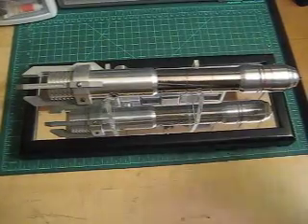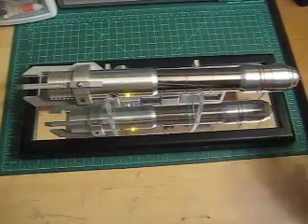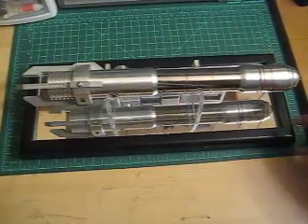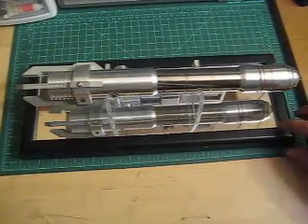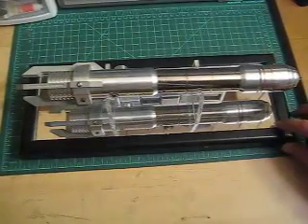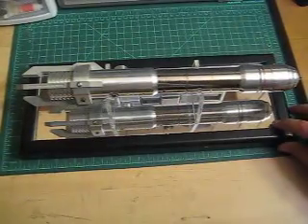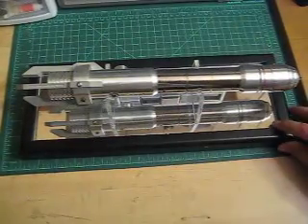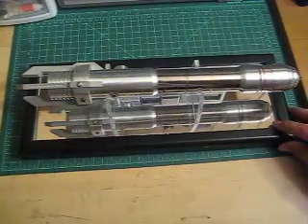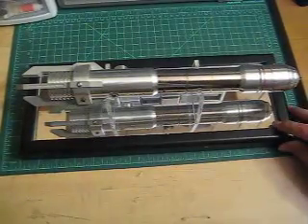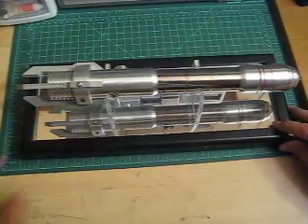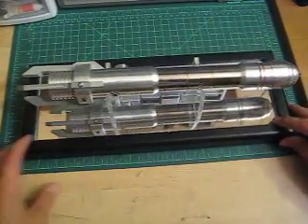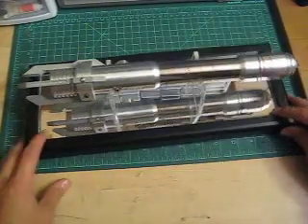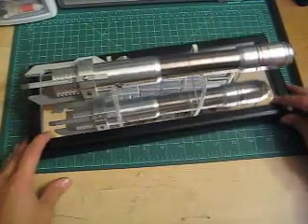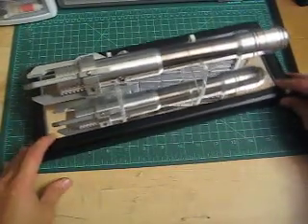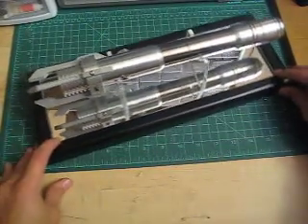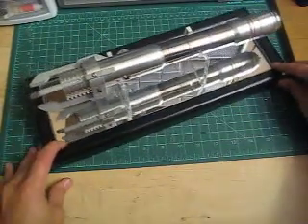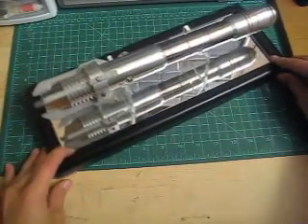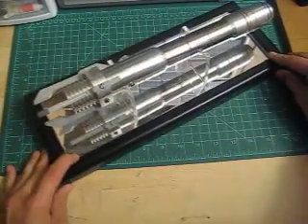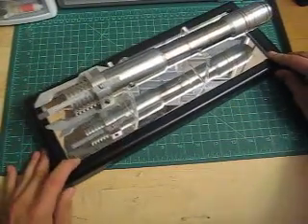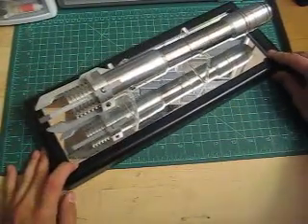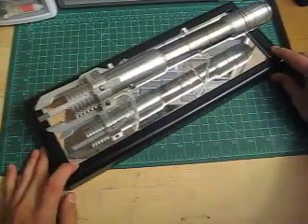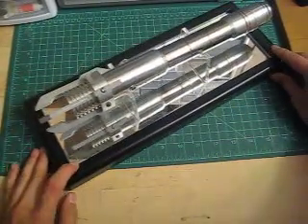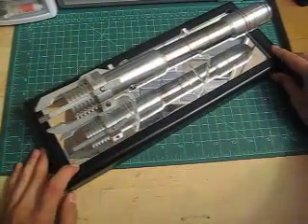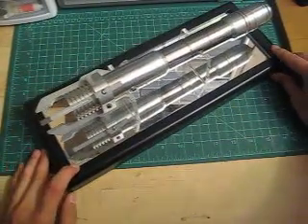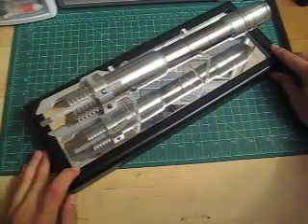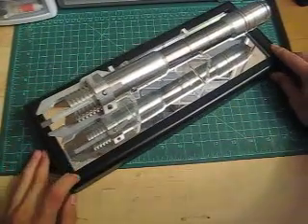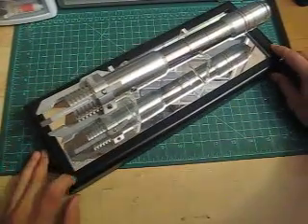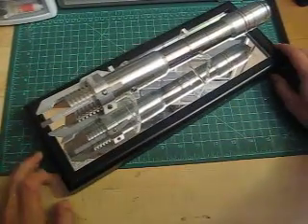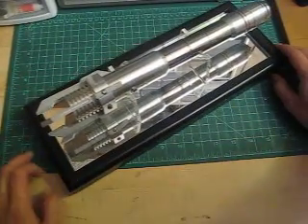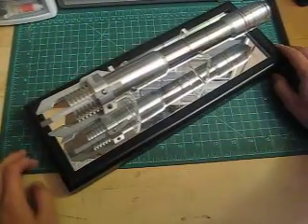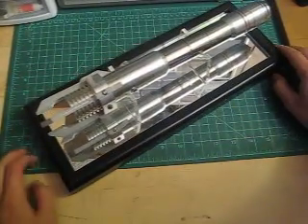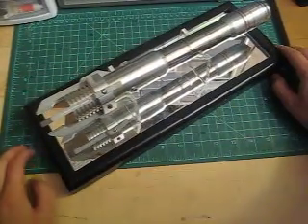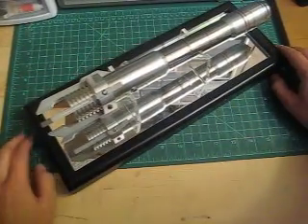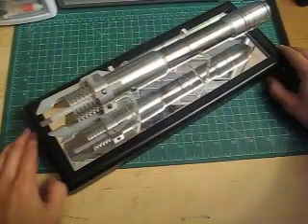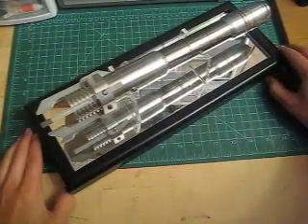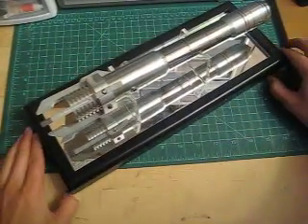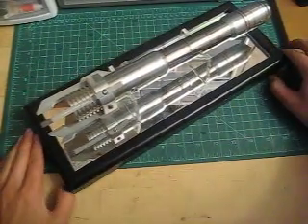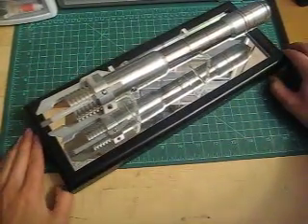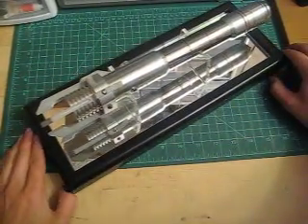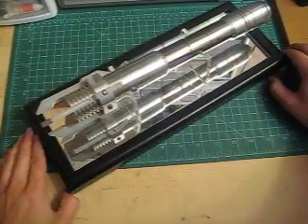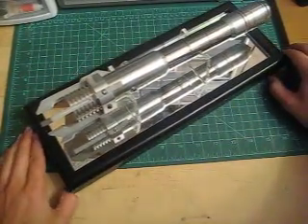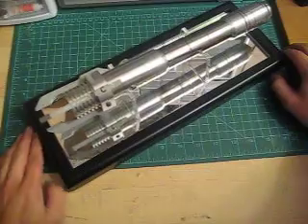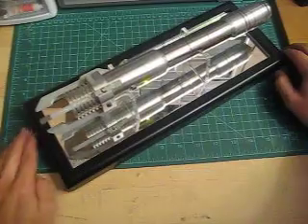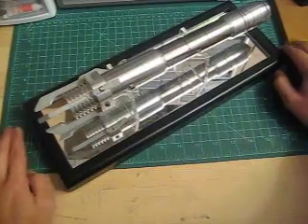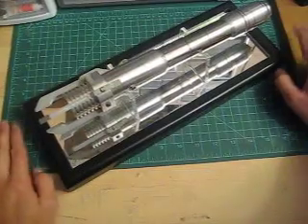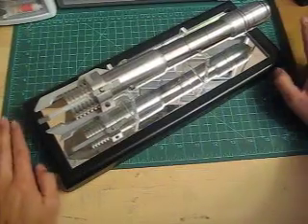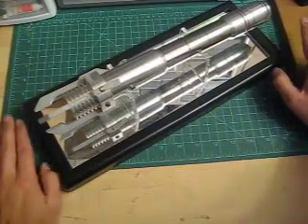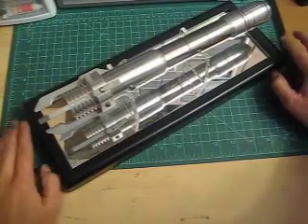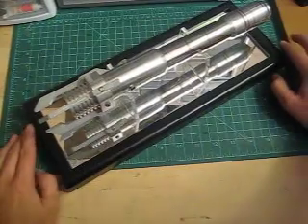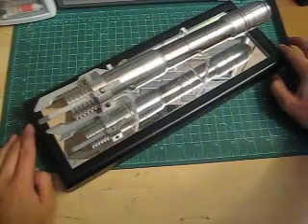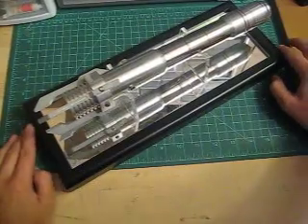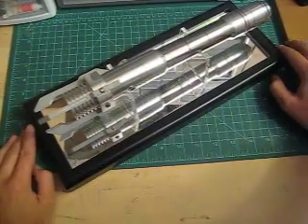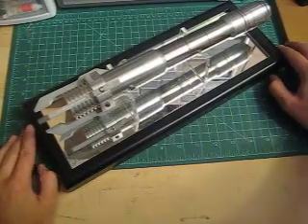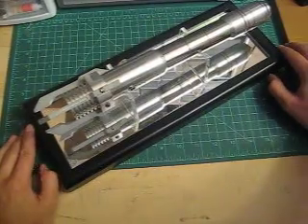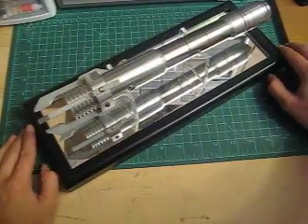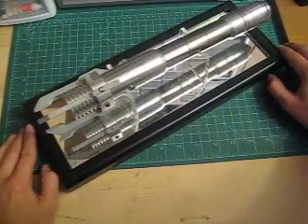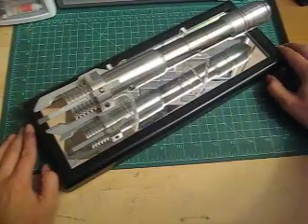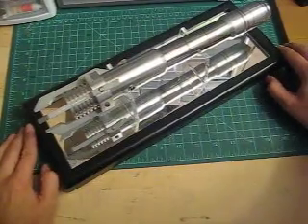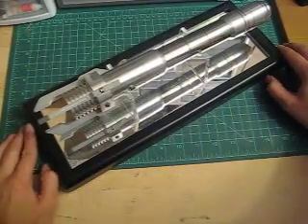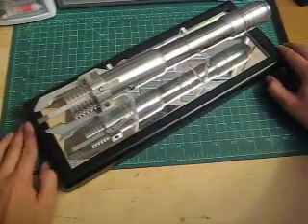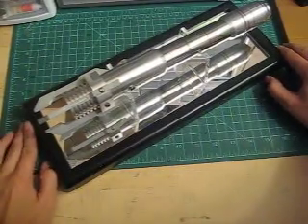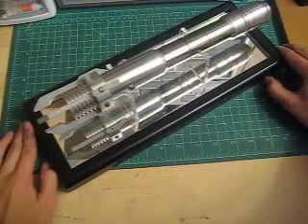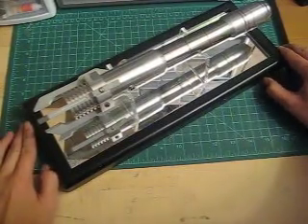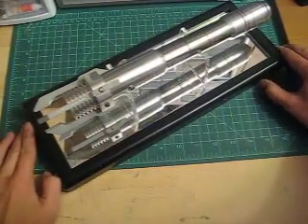Hi everyone, it's John again. I wanted to do another quick comparison video — if you haven't figured out by now, I like comparisons.